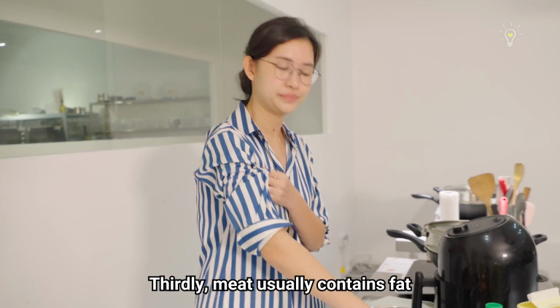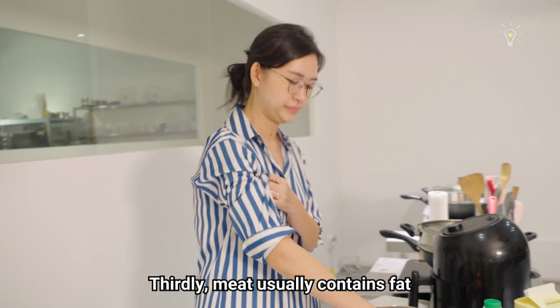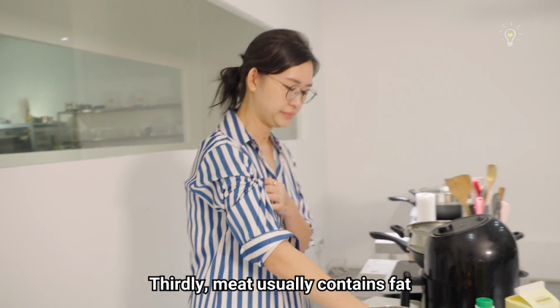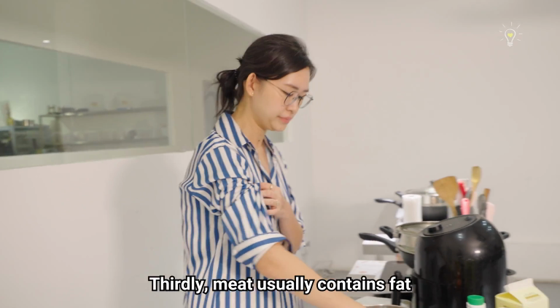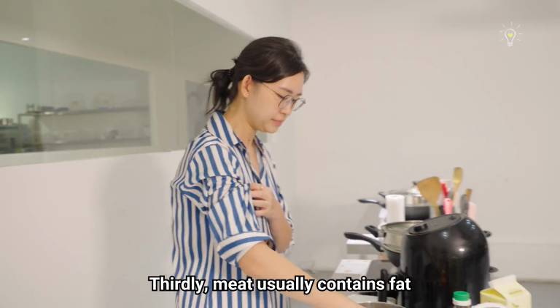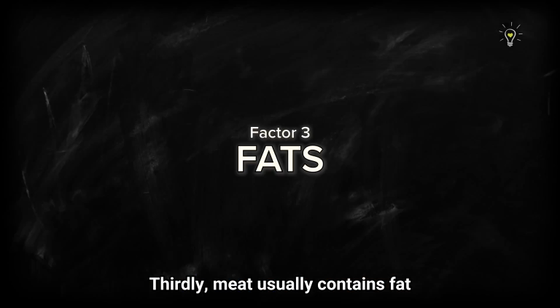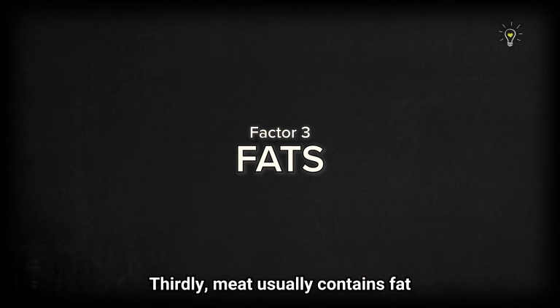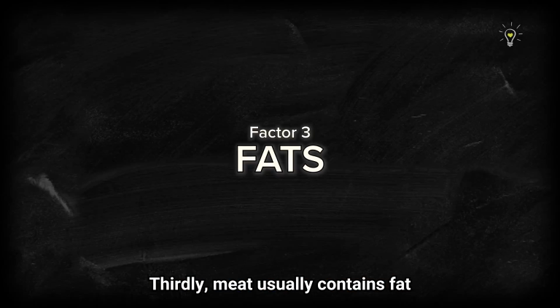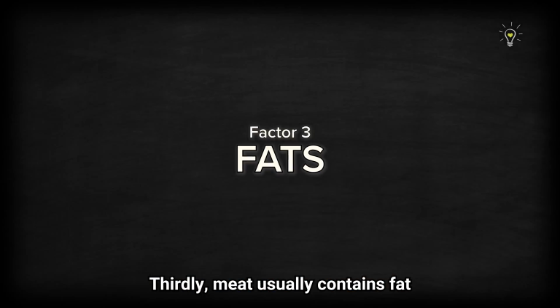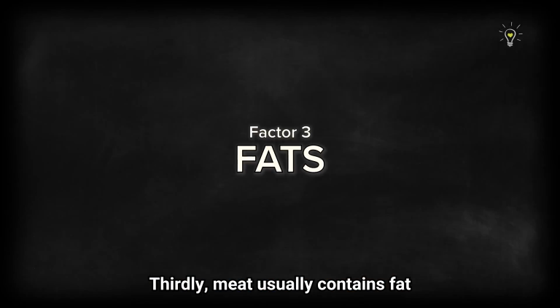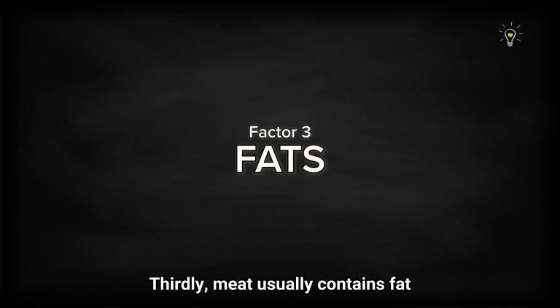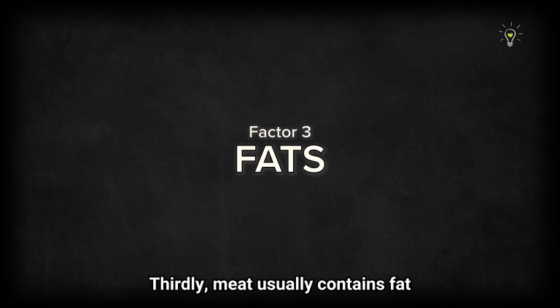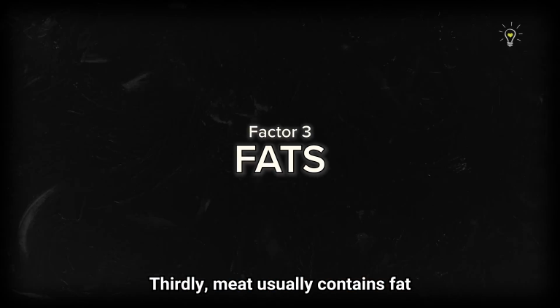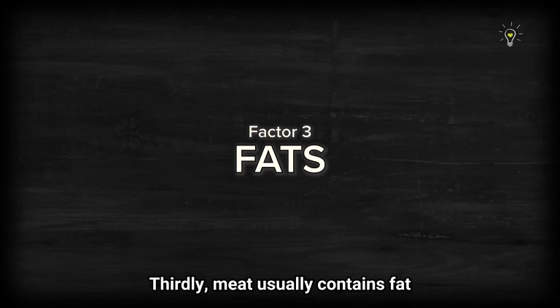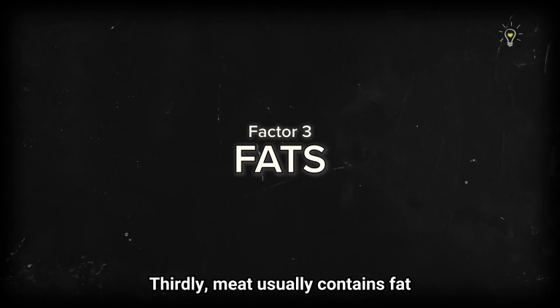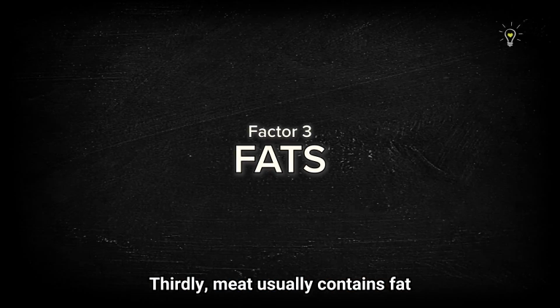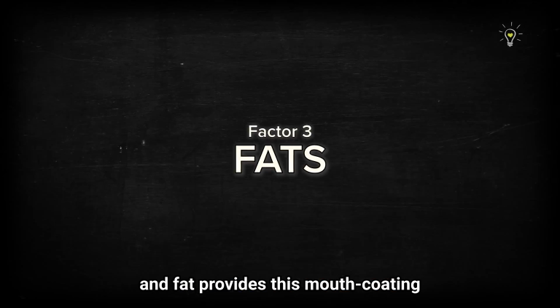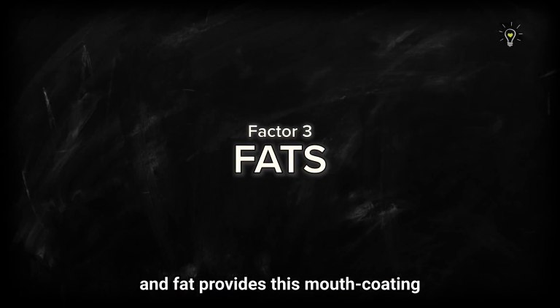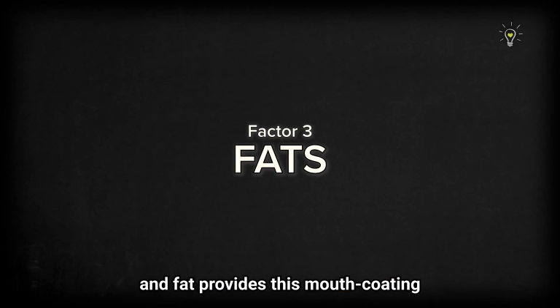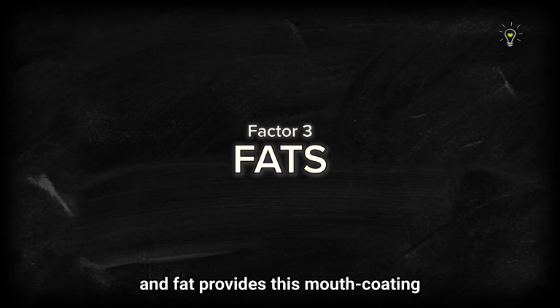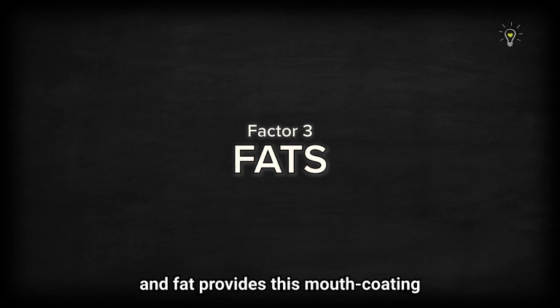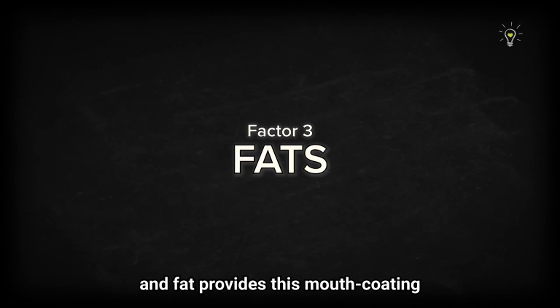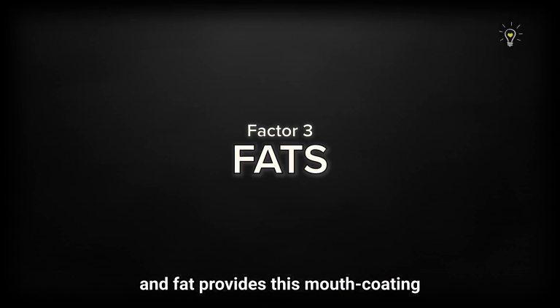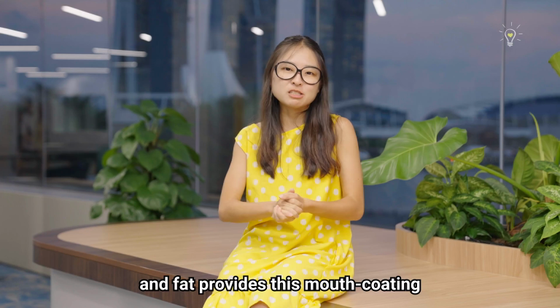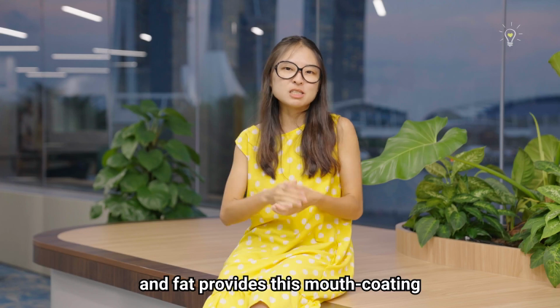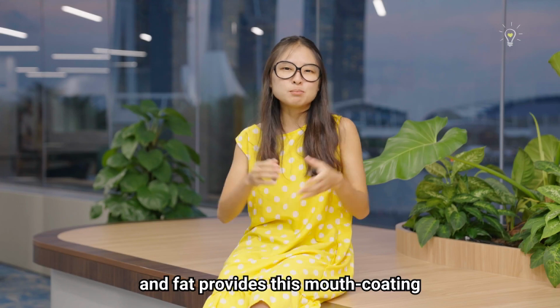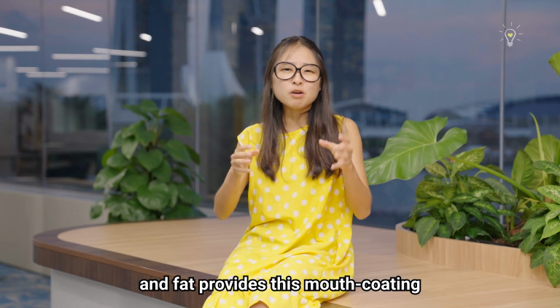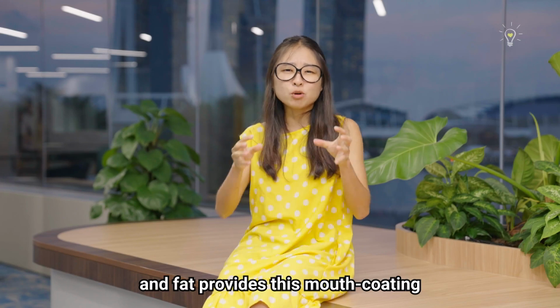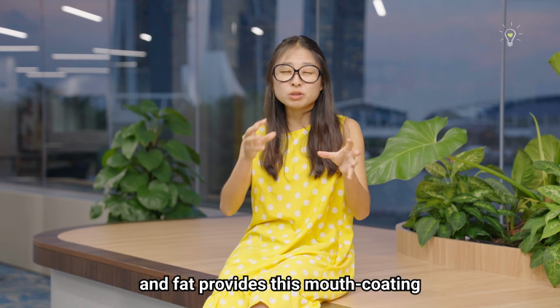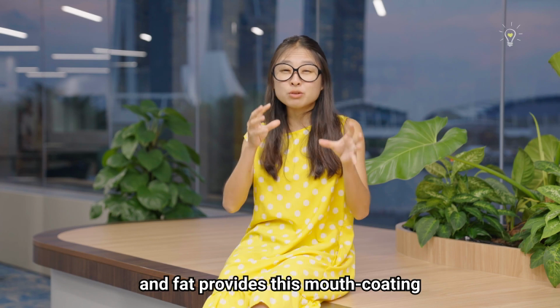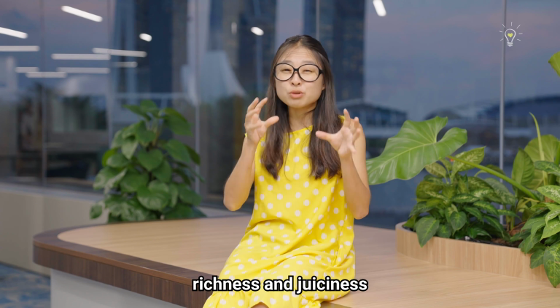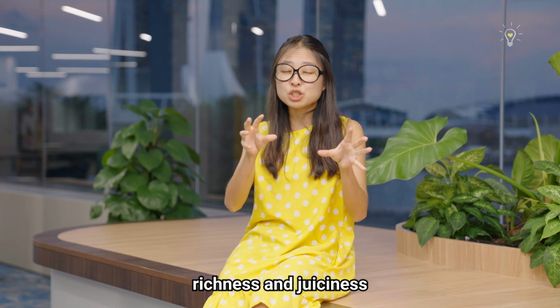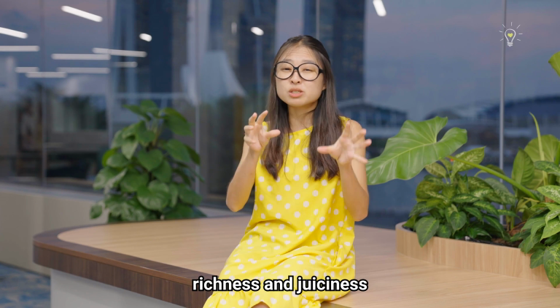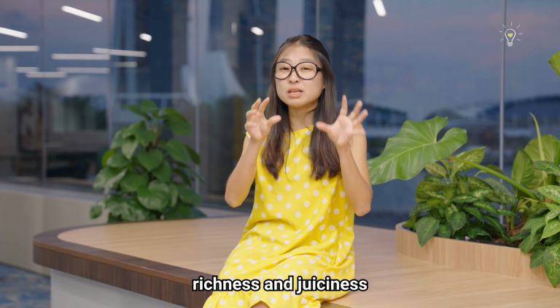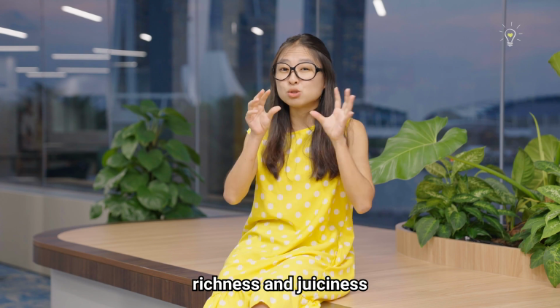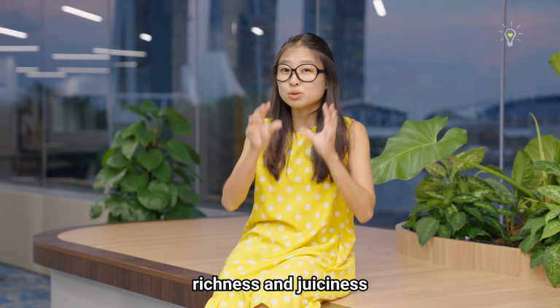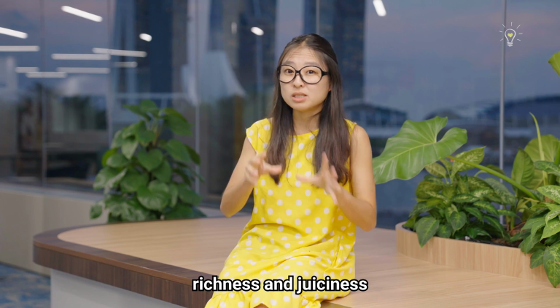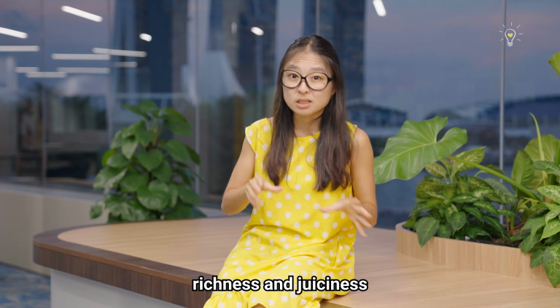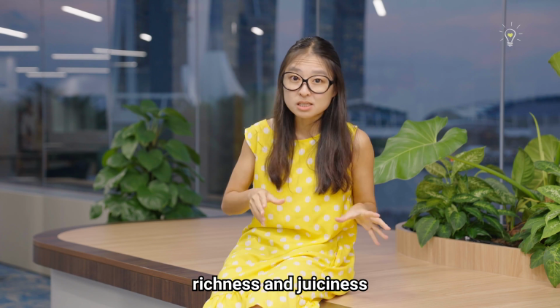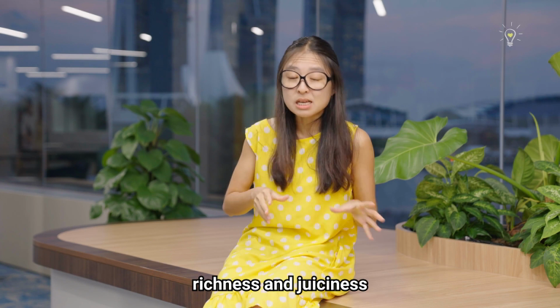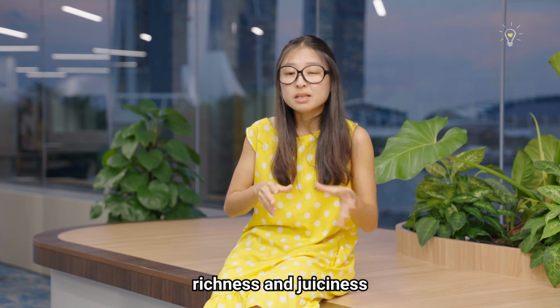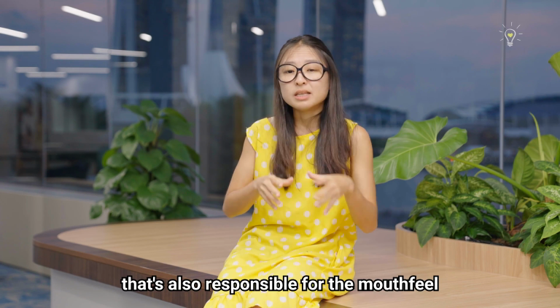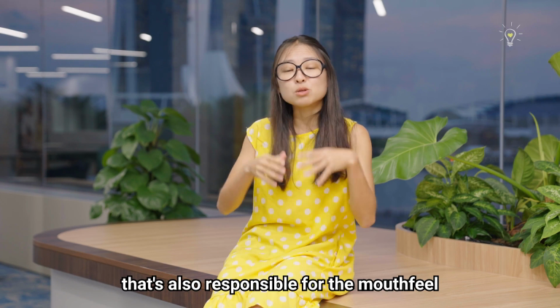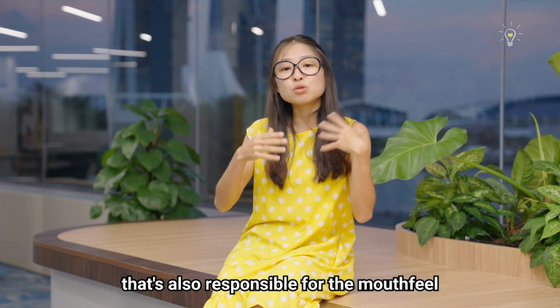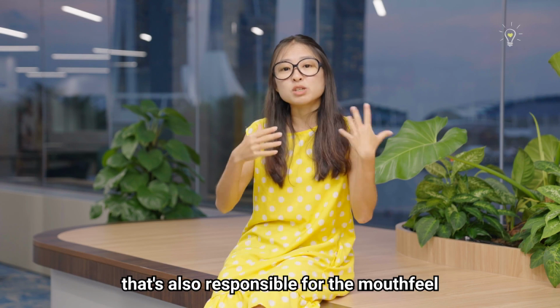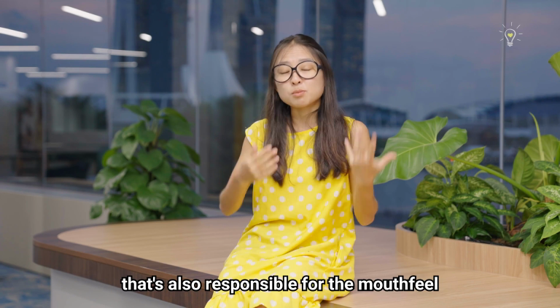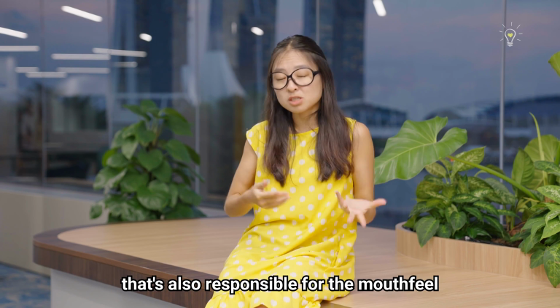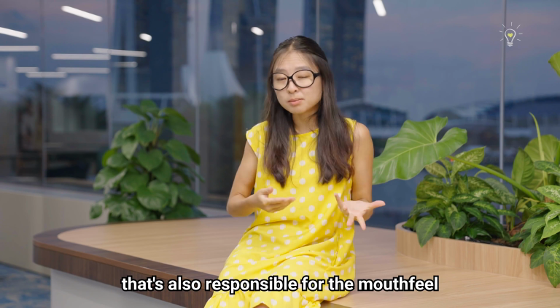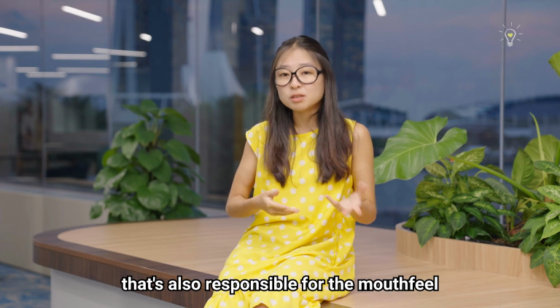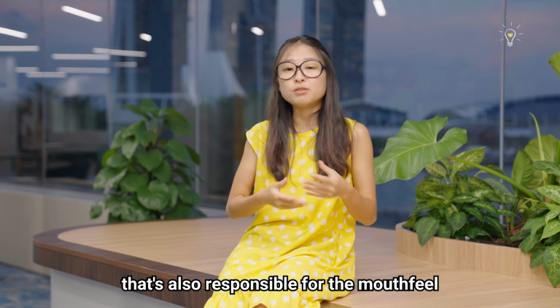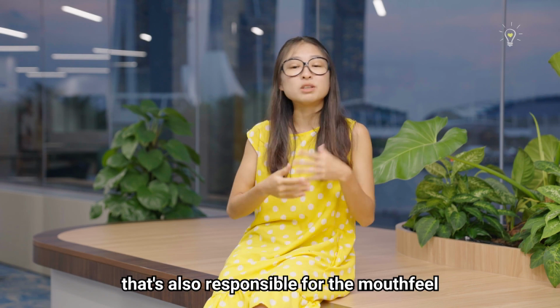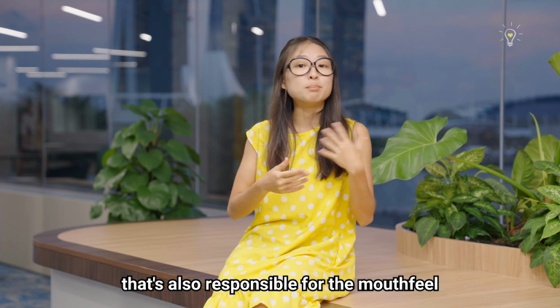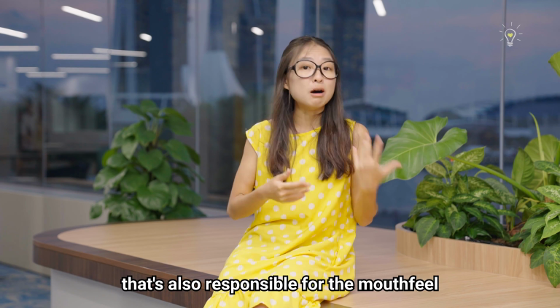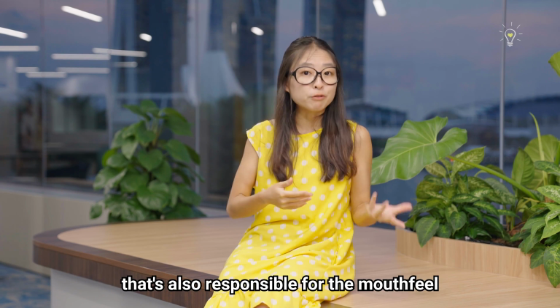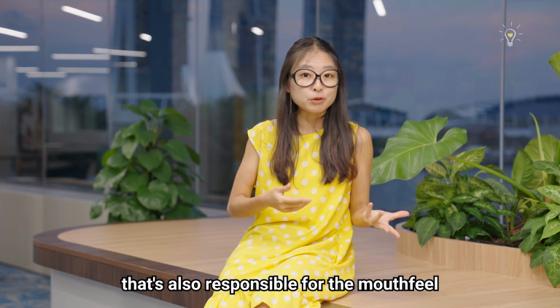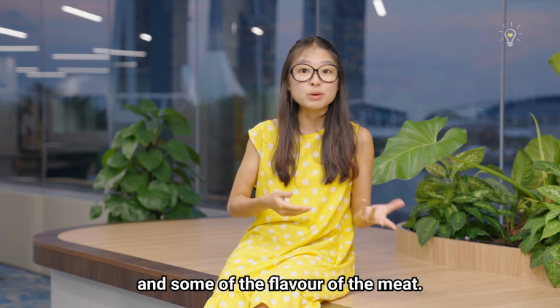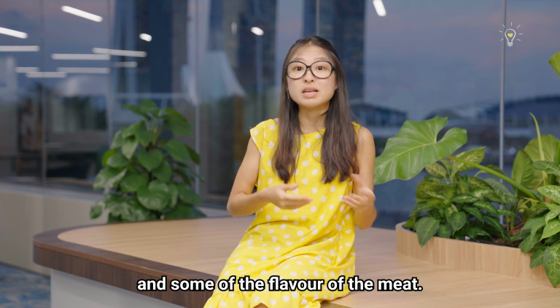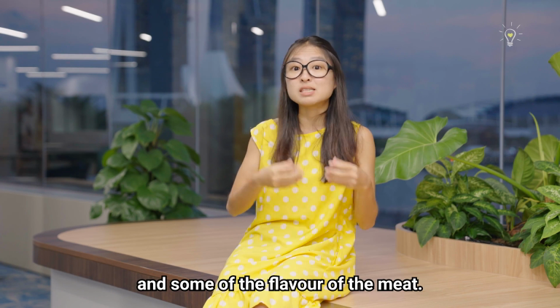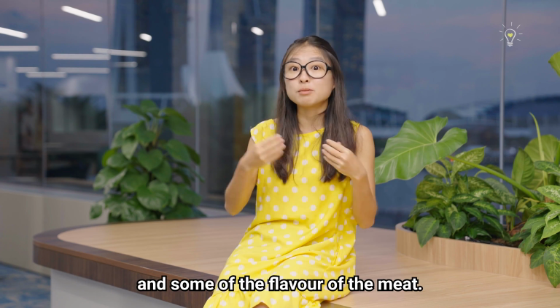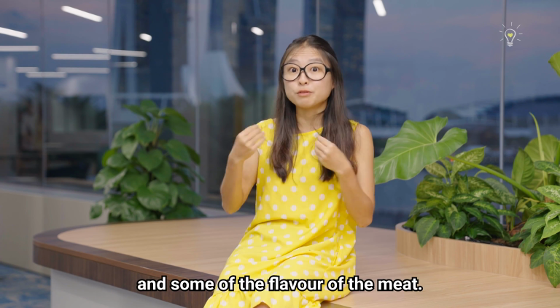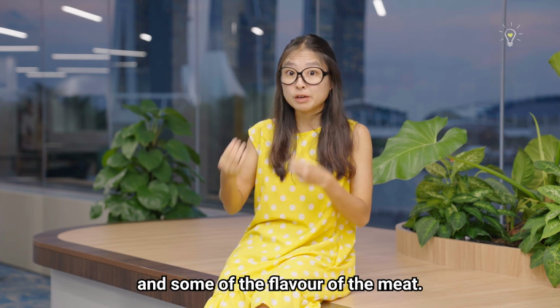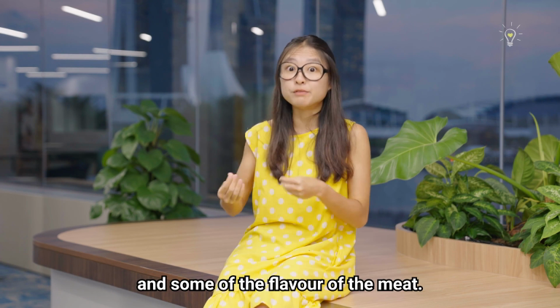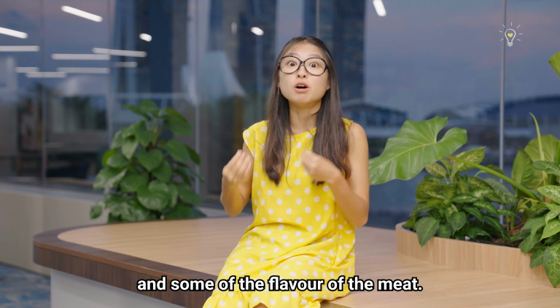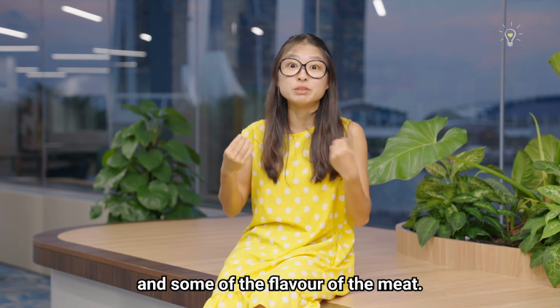Thirdly, meat usually contains fat, and fat provides this mouth-coating richness and juiciness that's also responsible for the mouth-feel and some of the flavour of the meat.